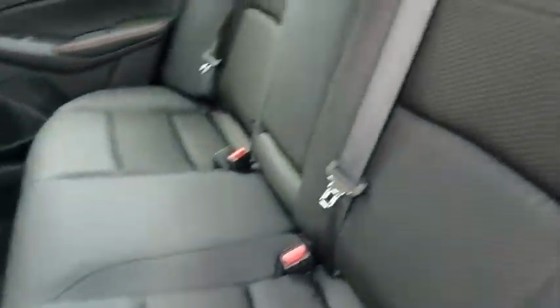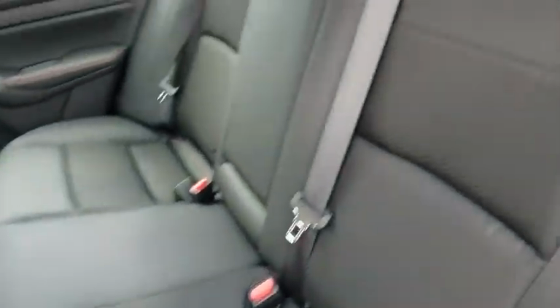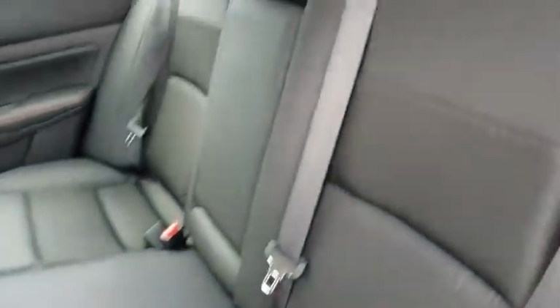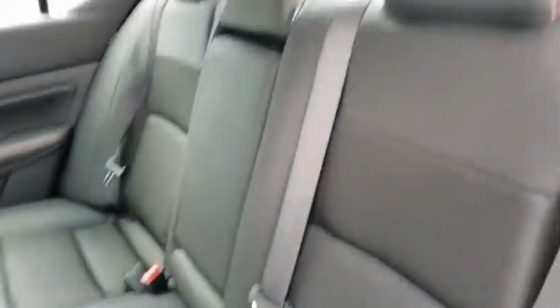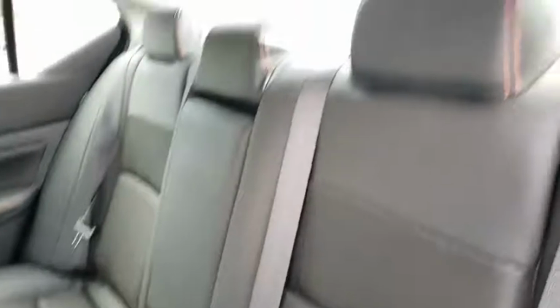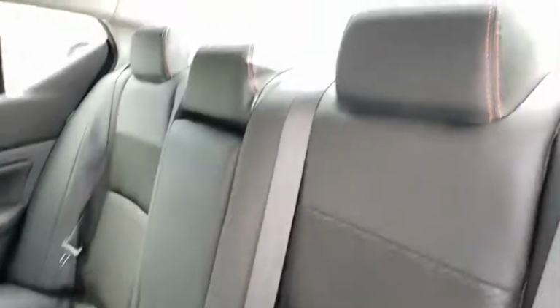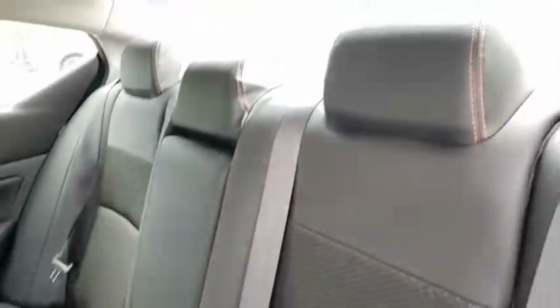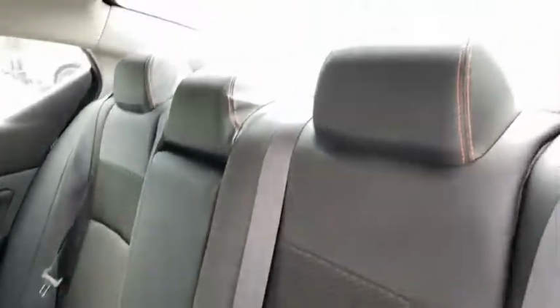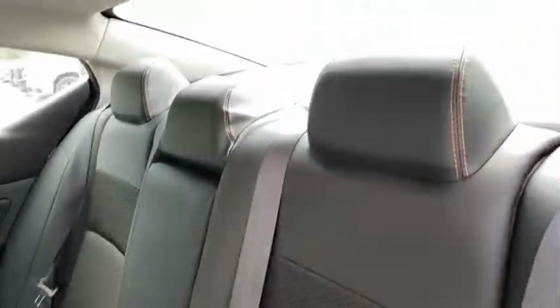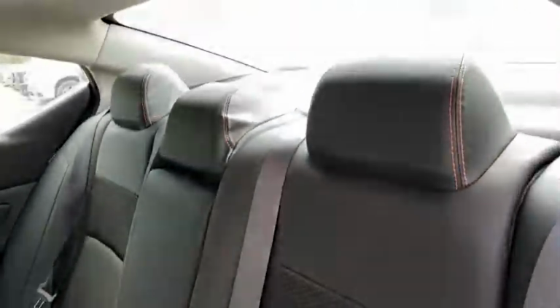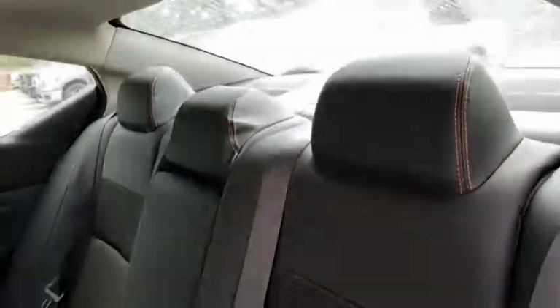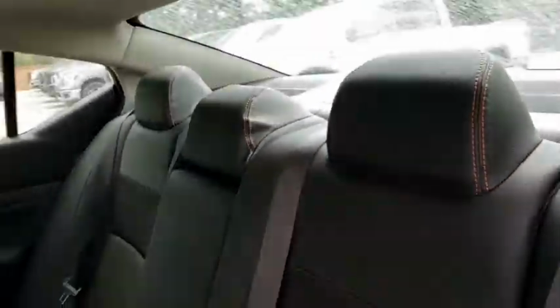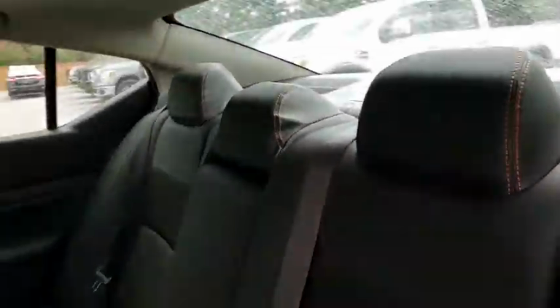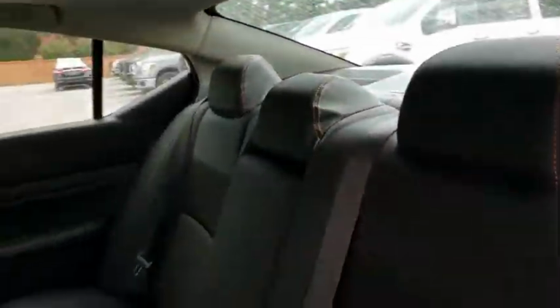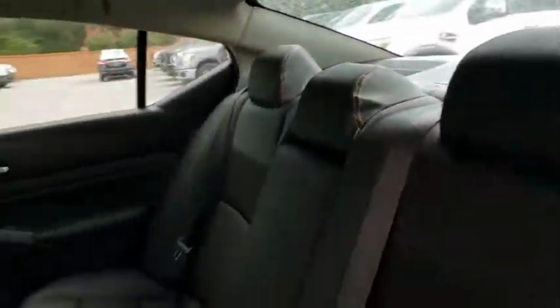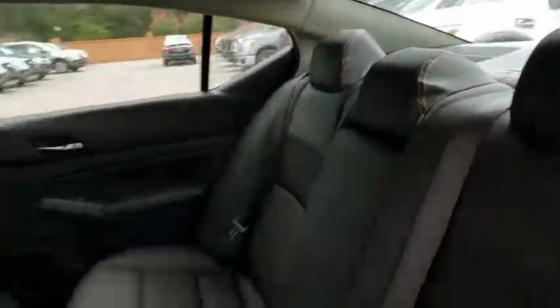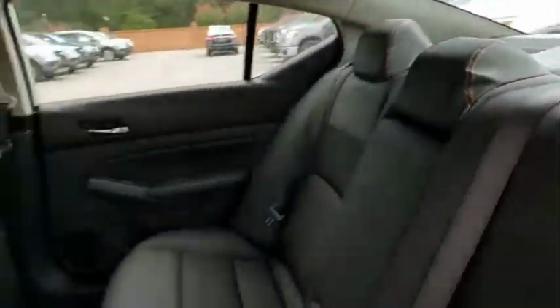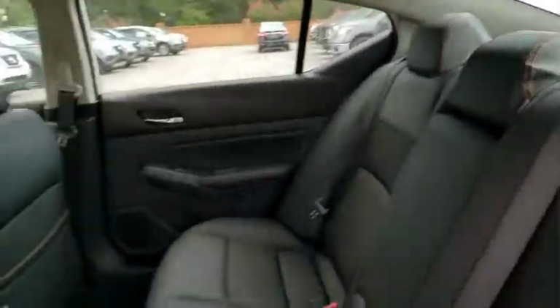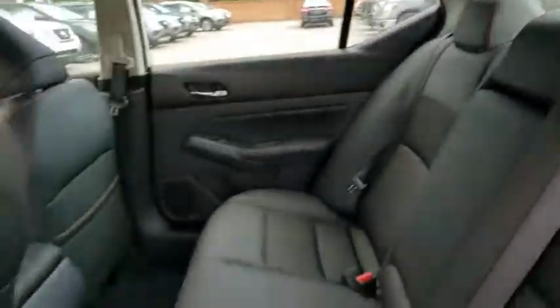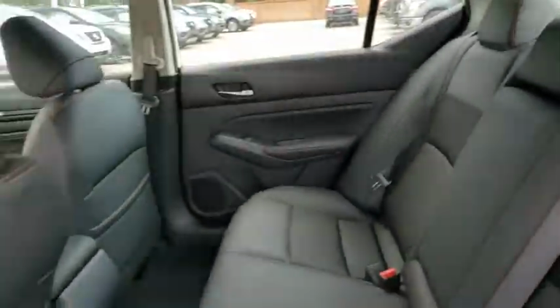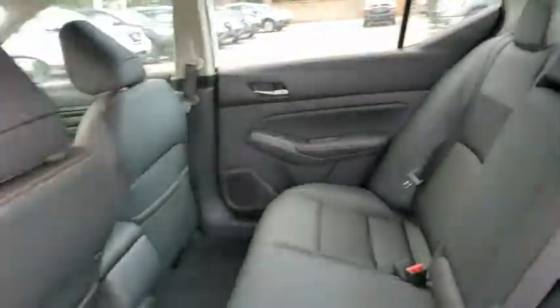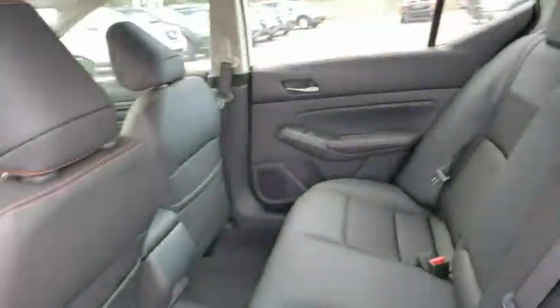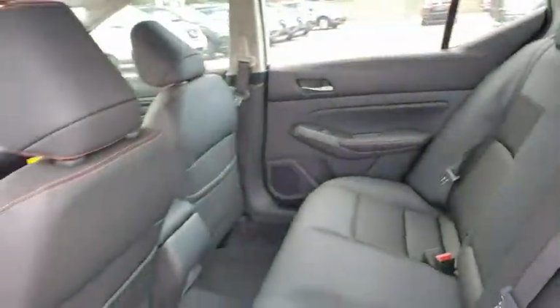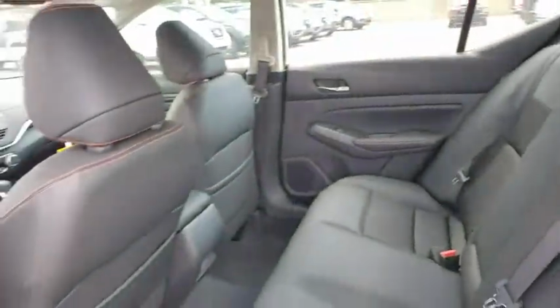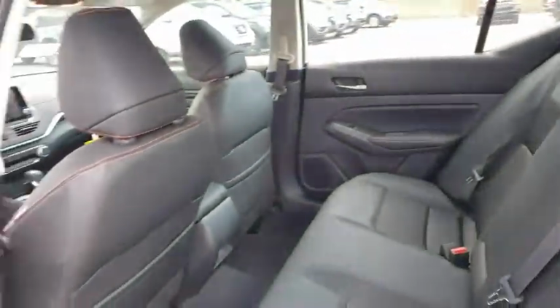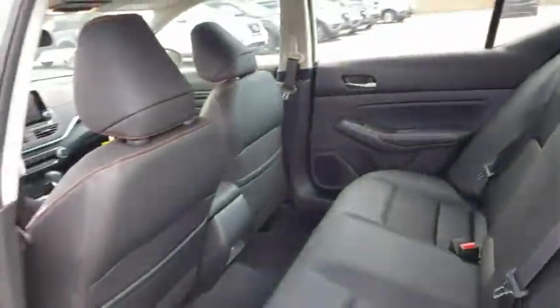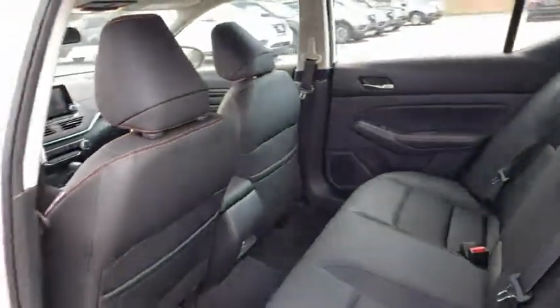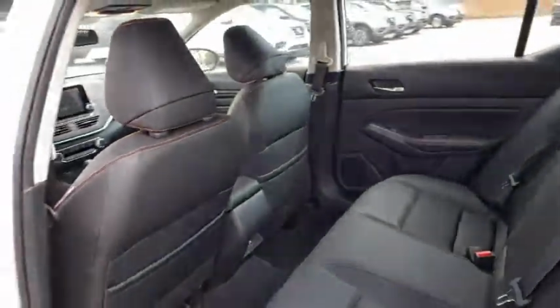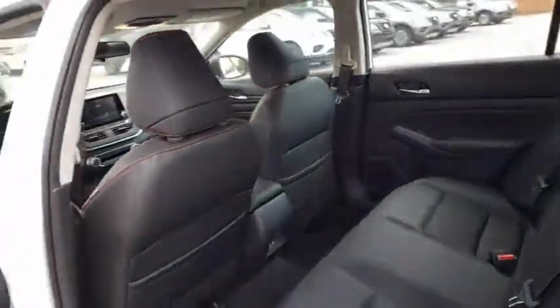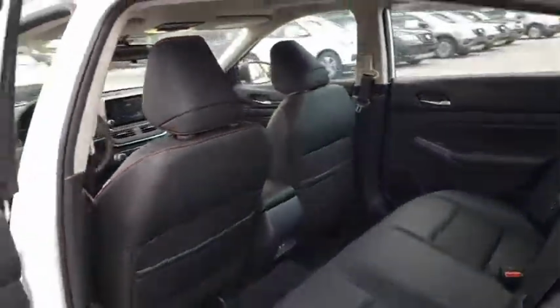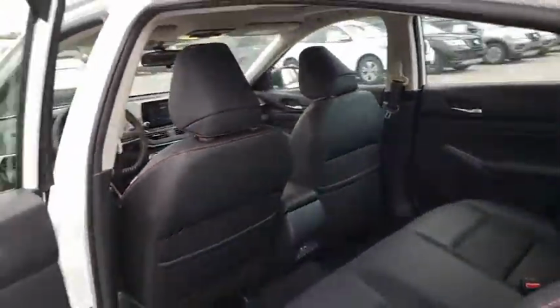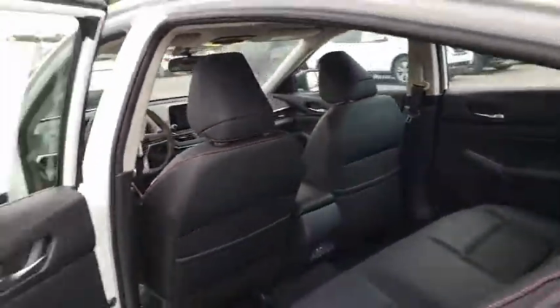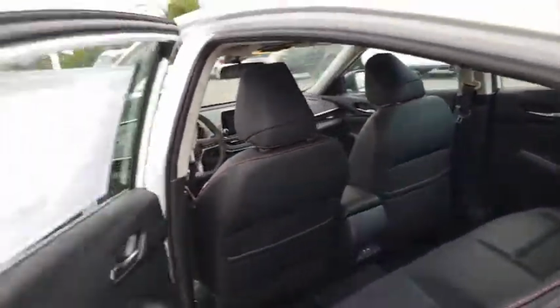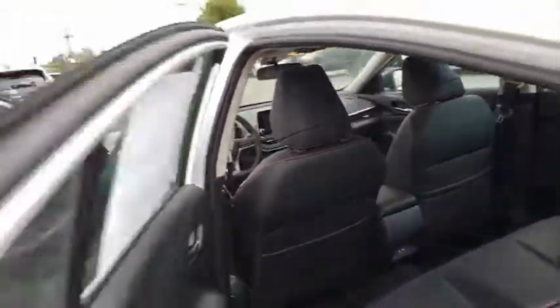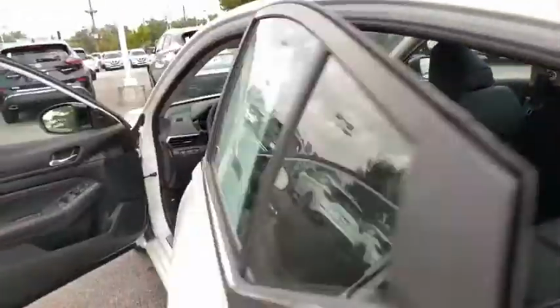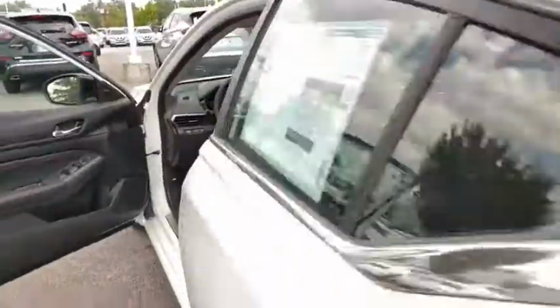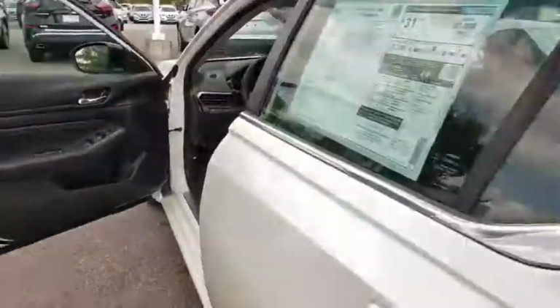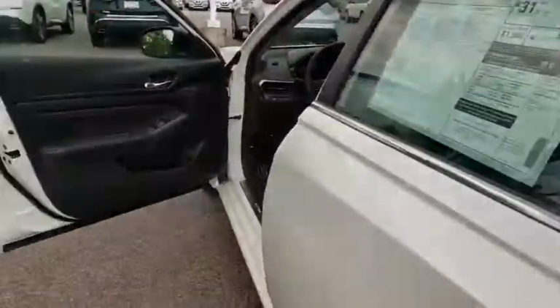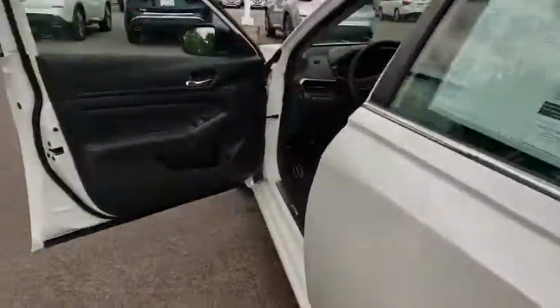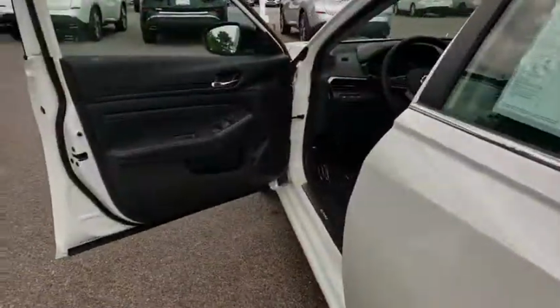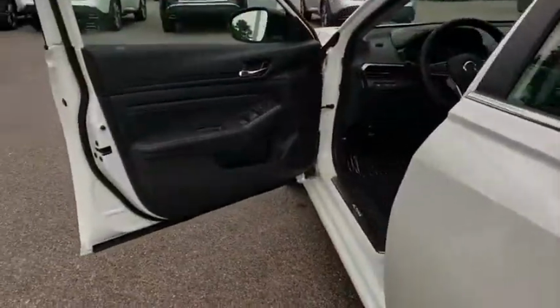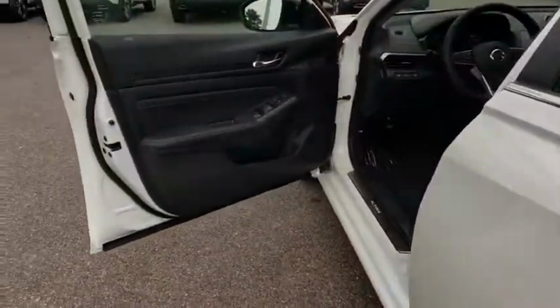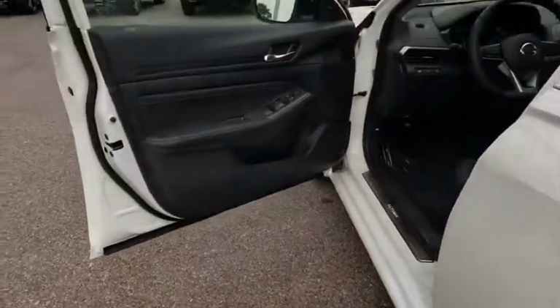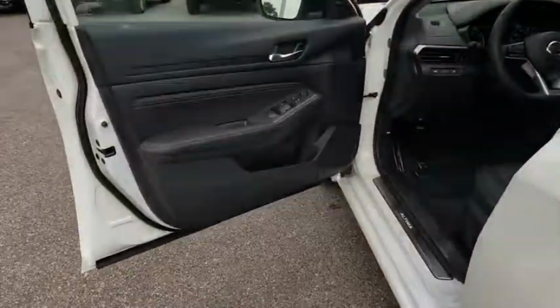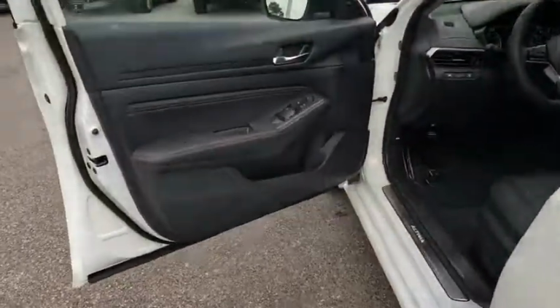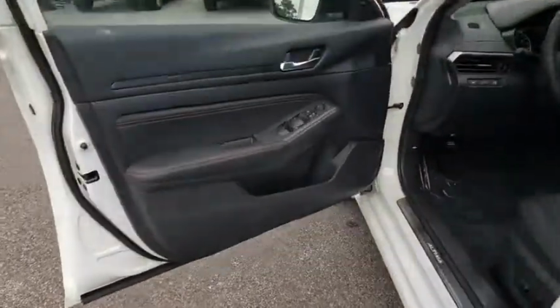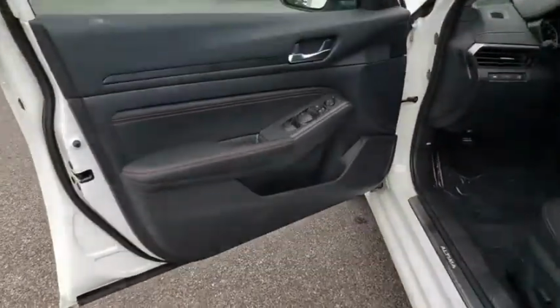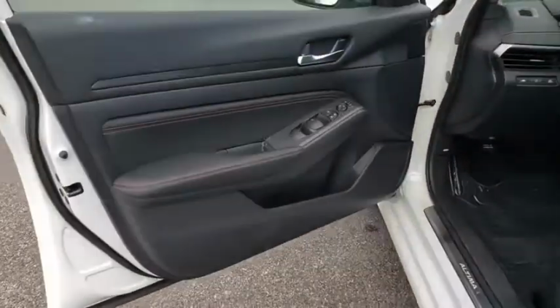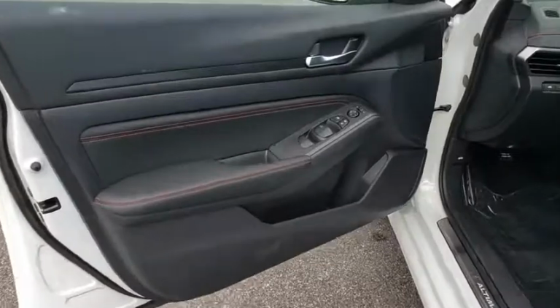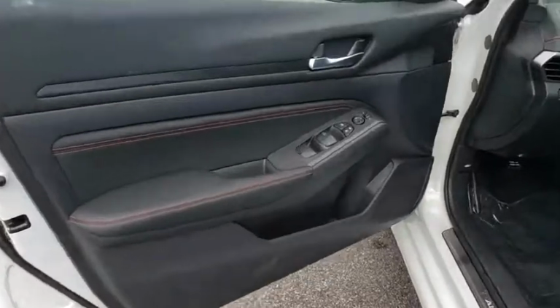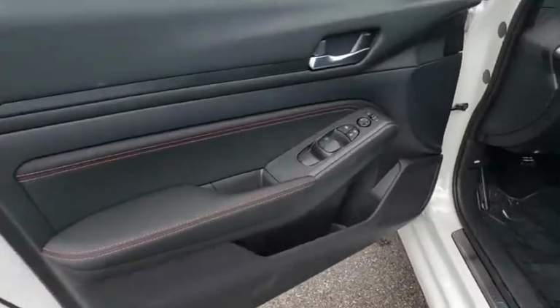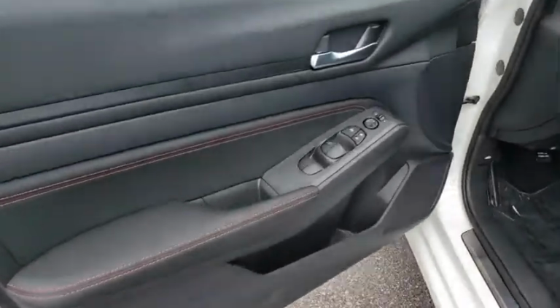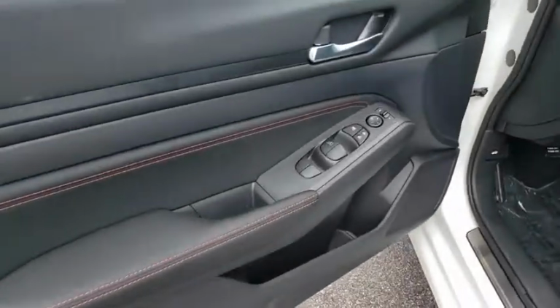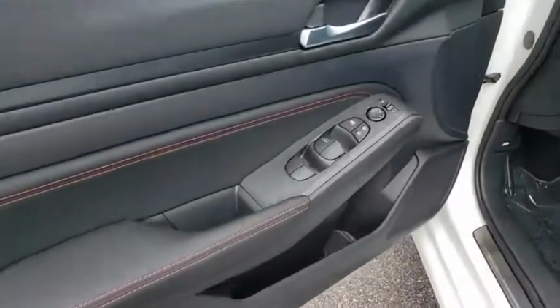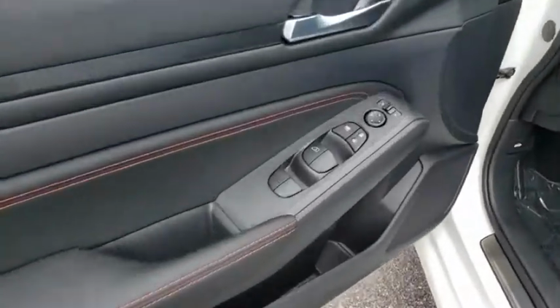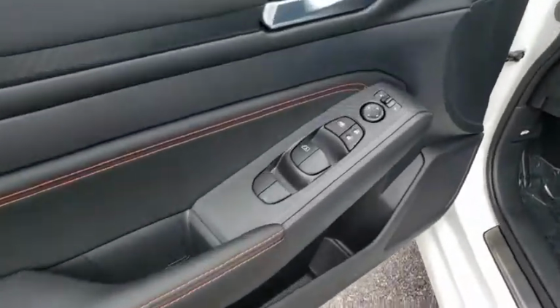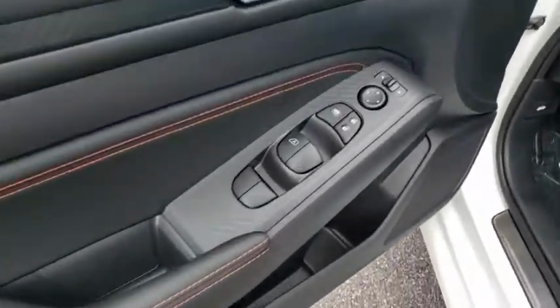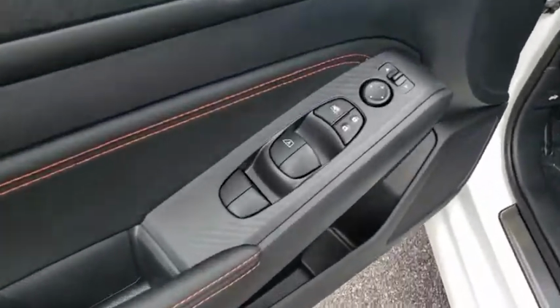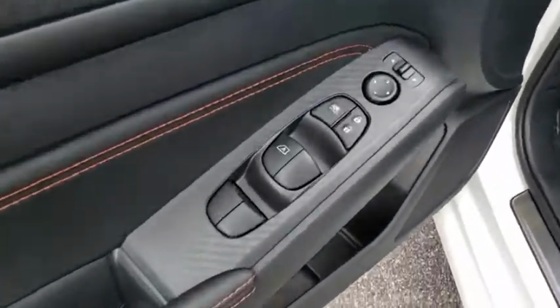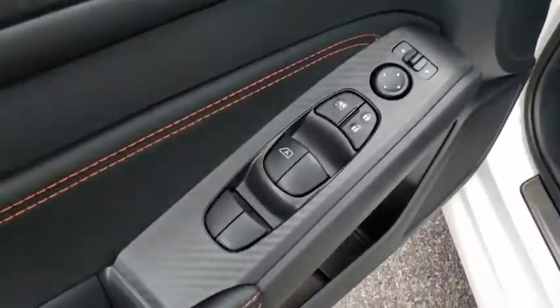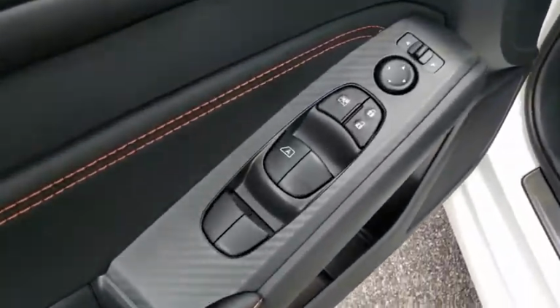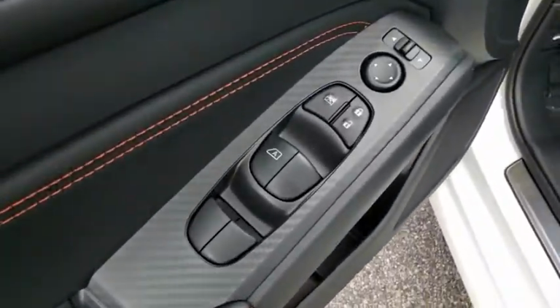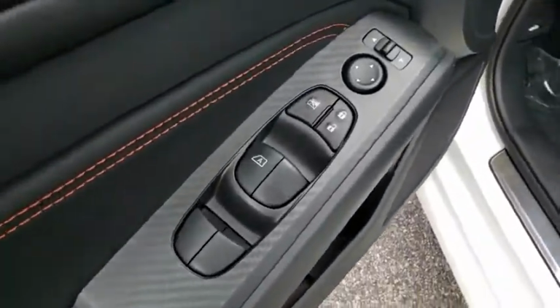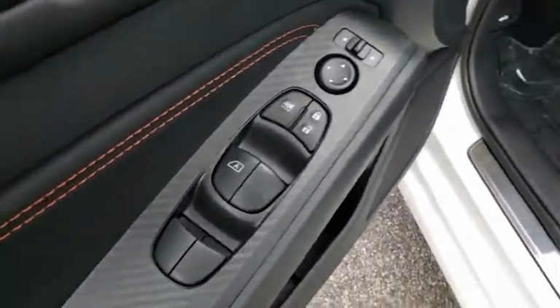Security system, rear window defroster, power windows, overhead console, panic alarm, tachometer, remote keyless entry.